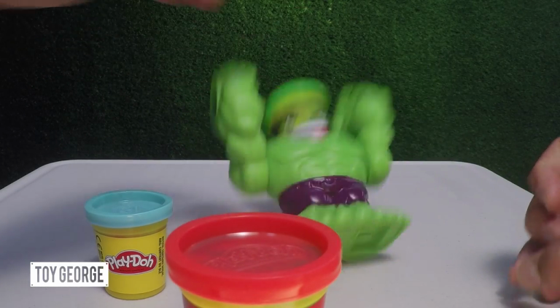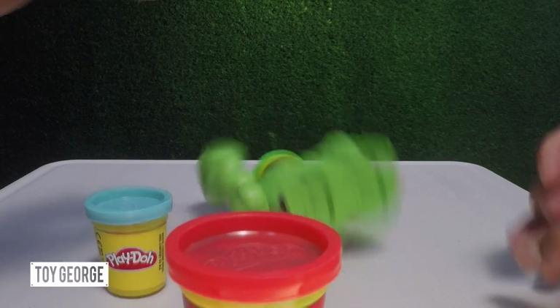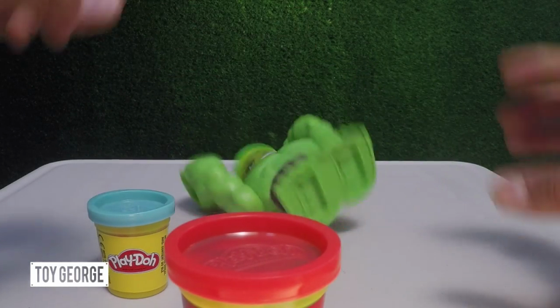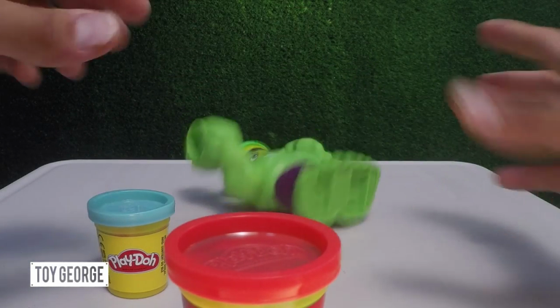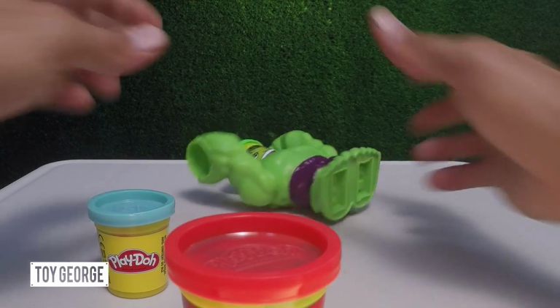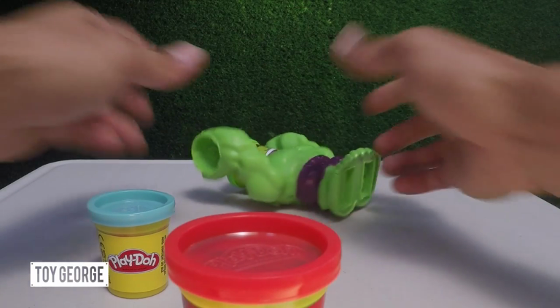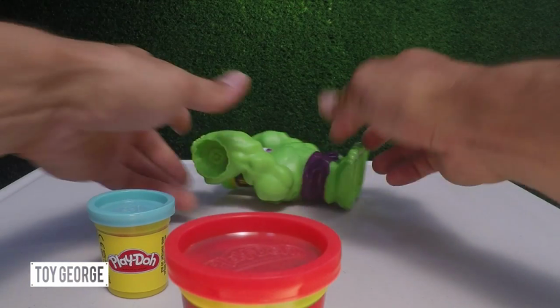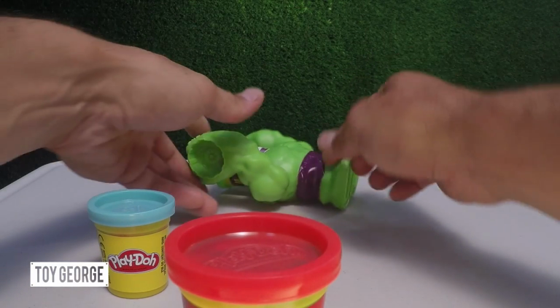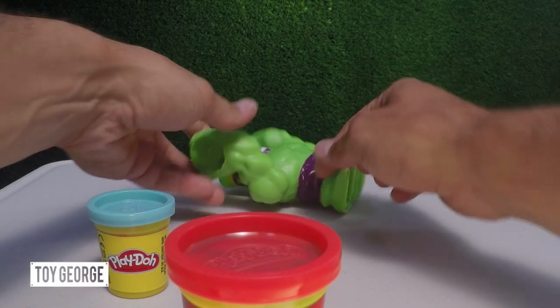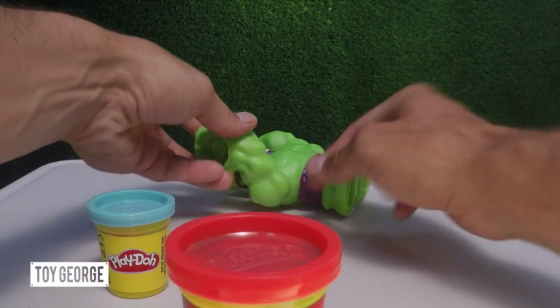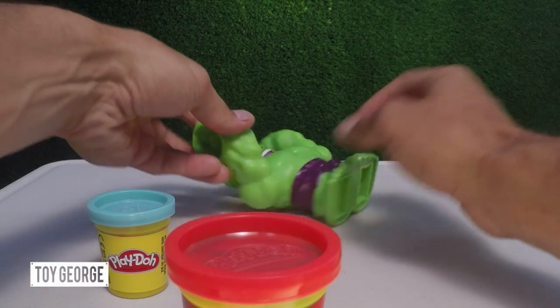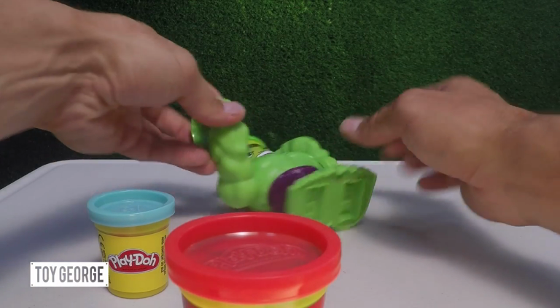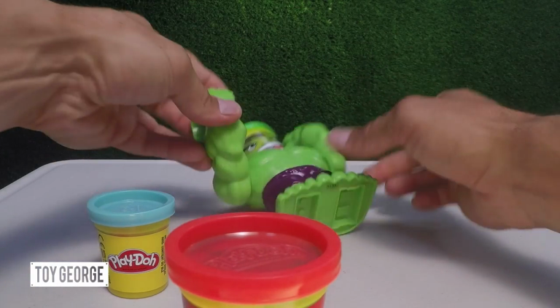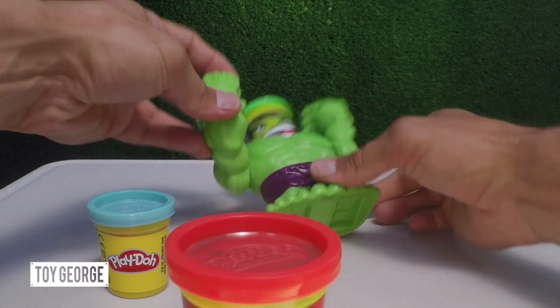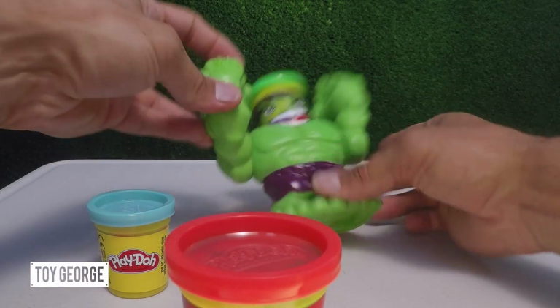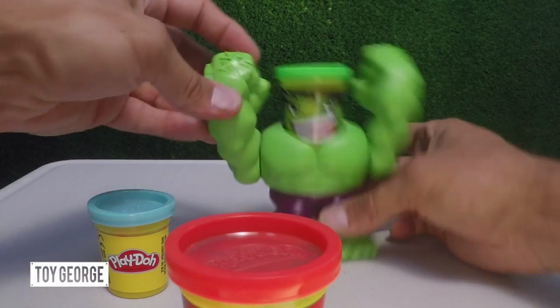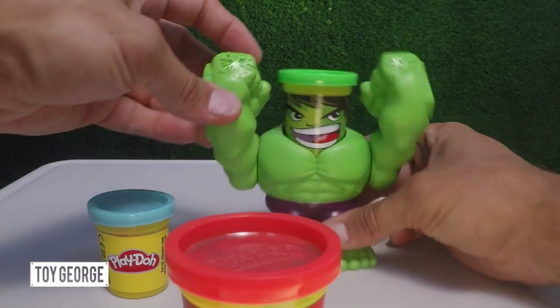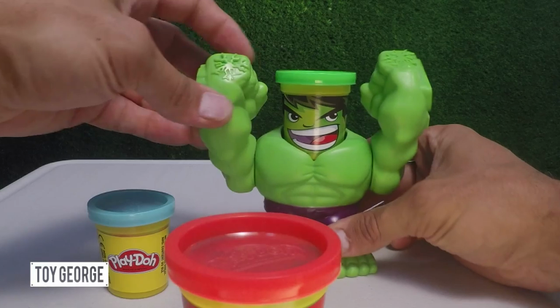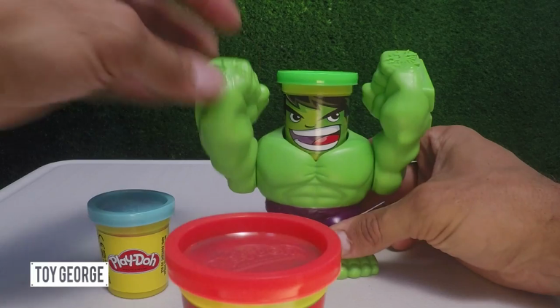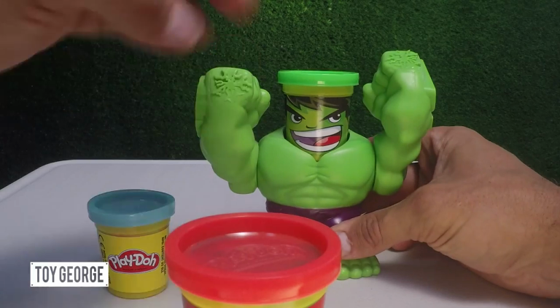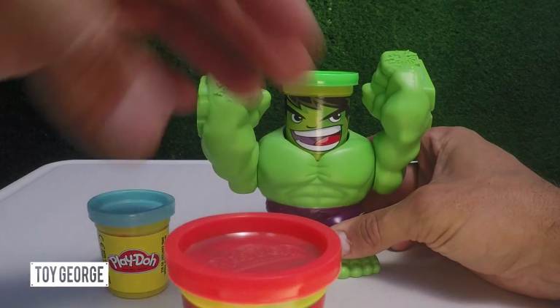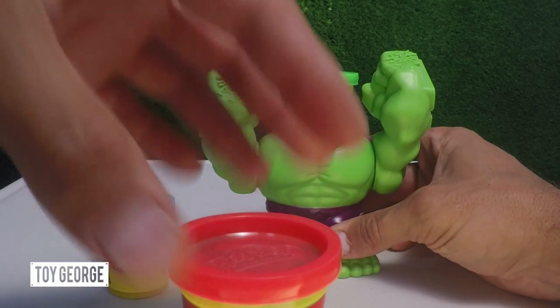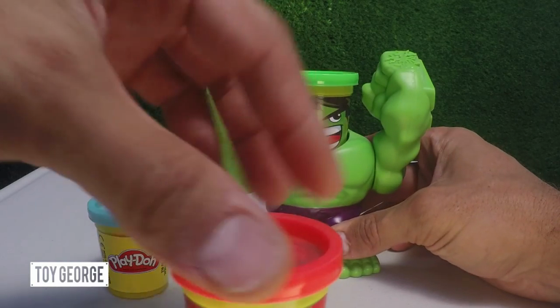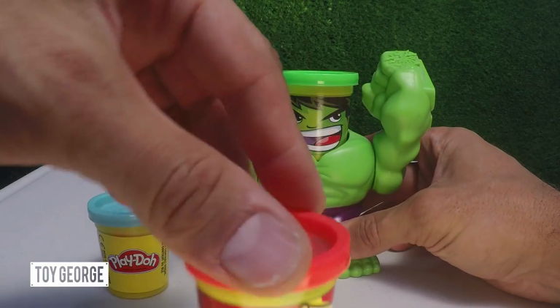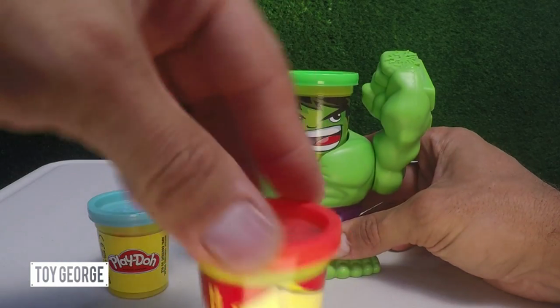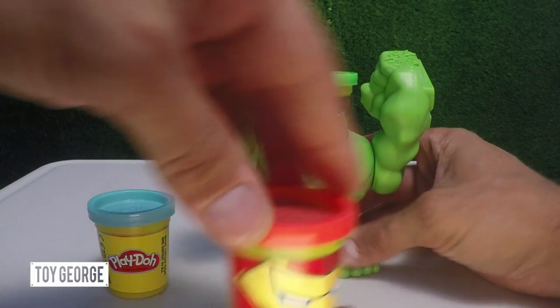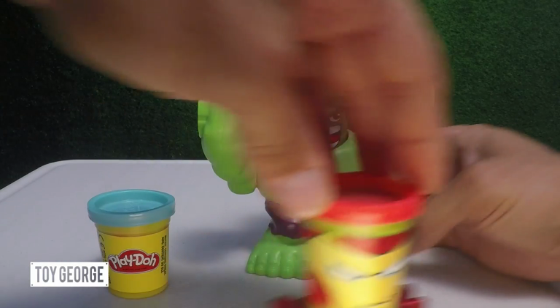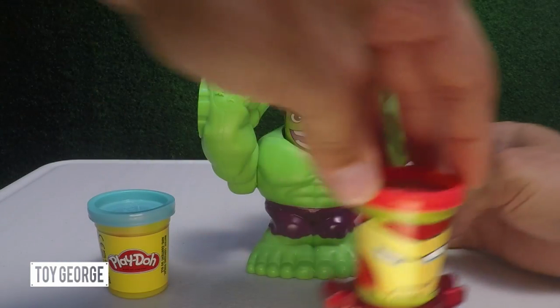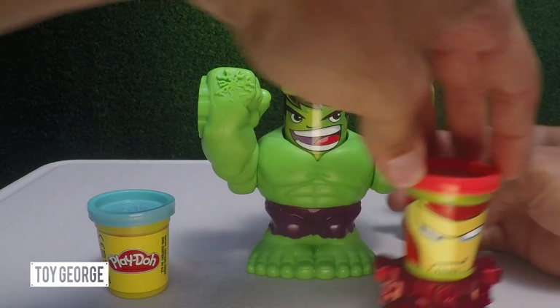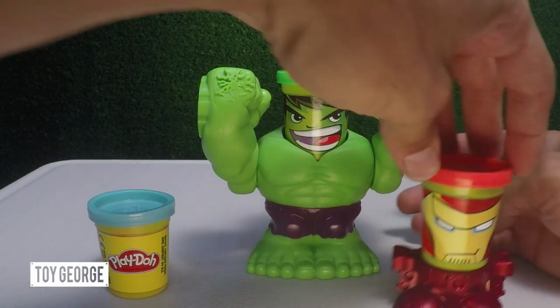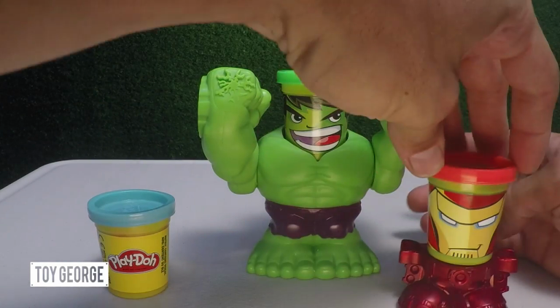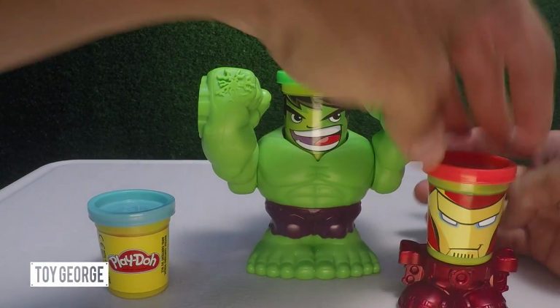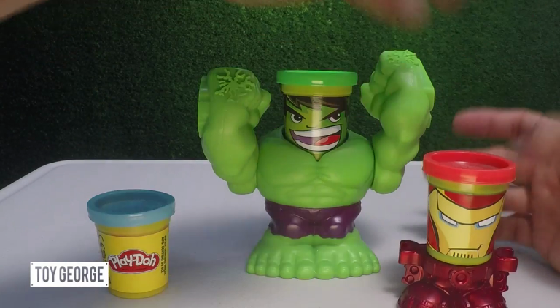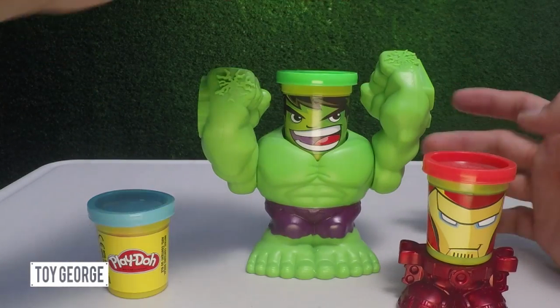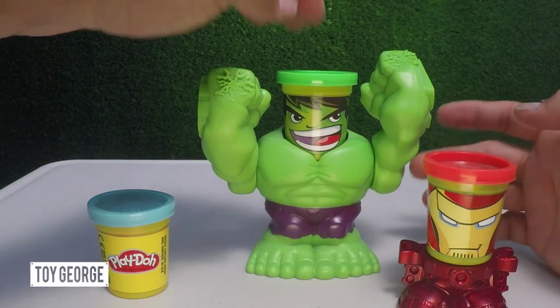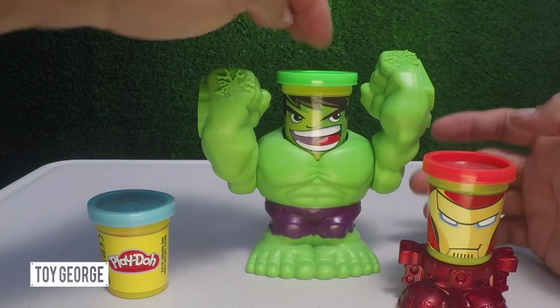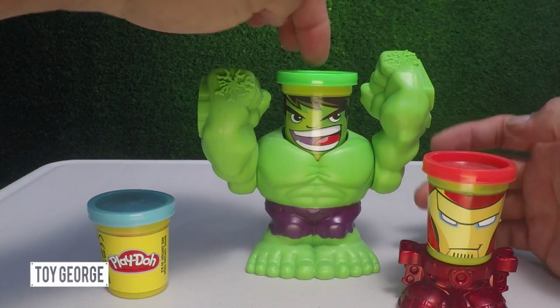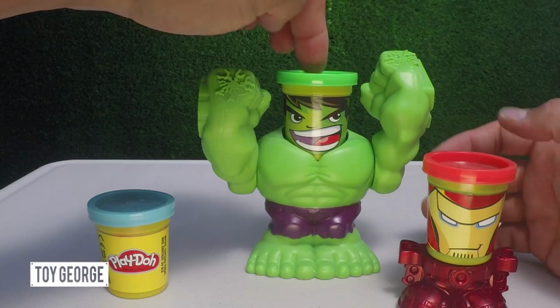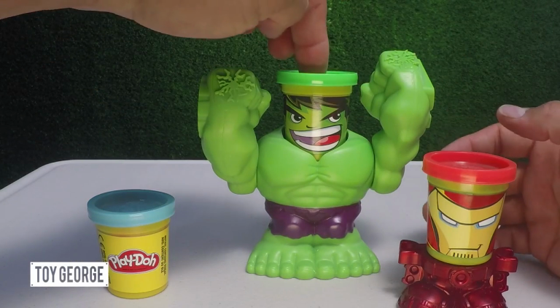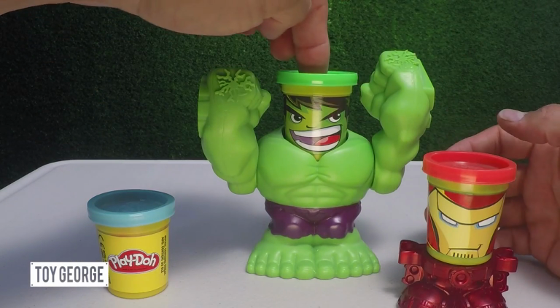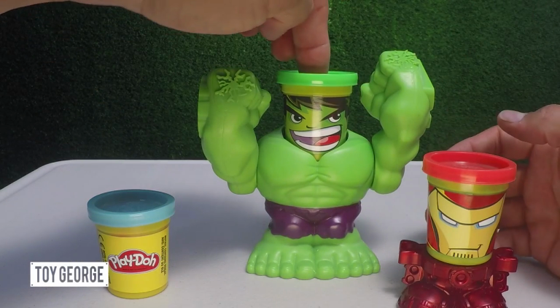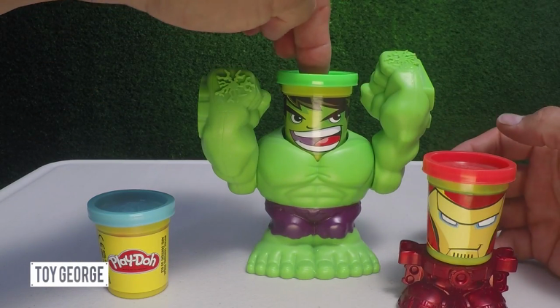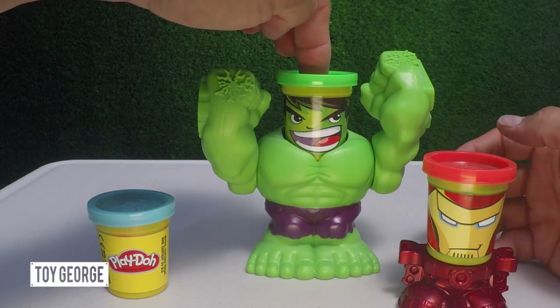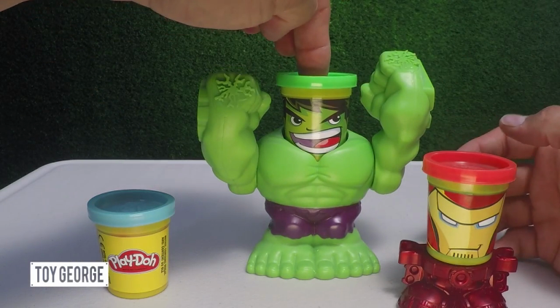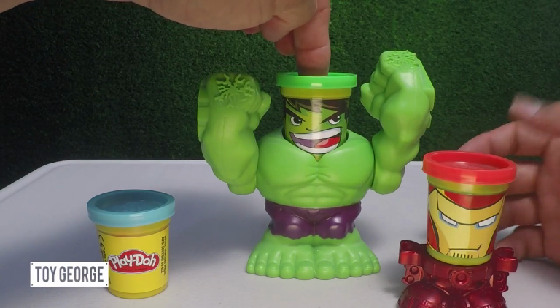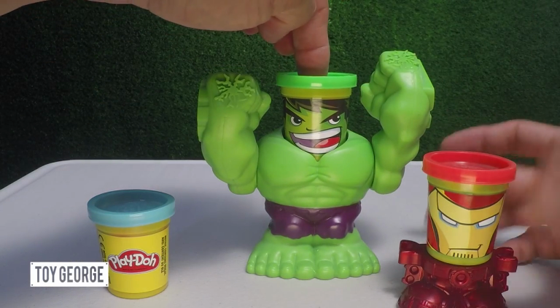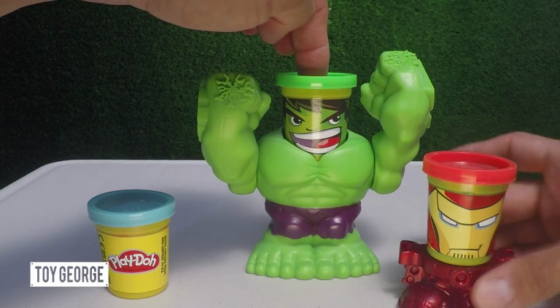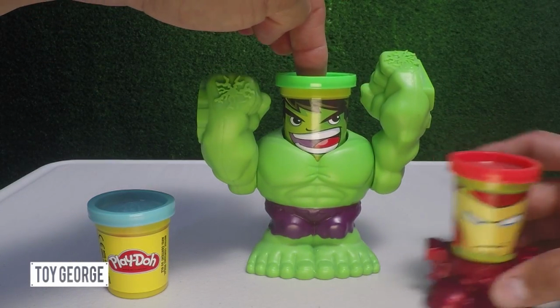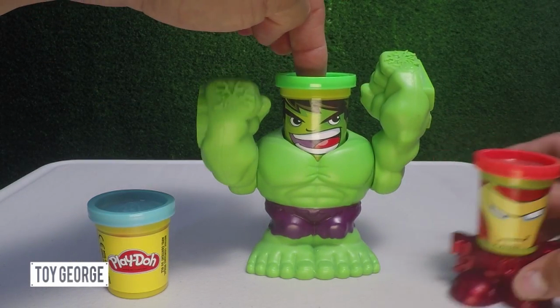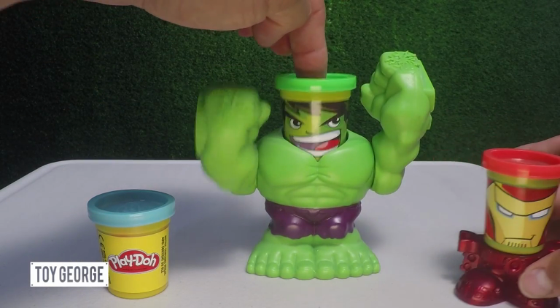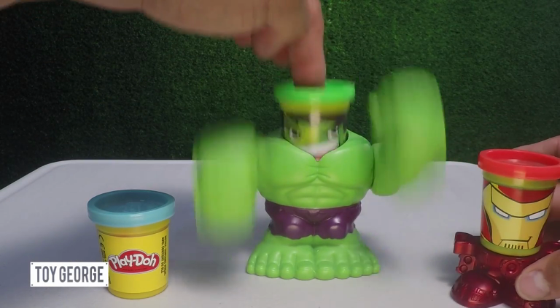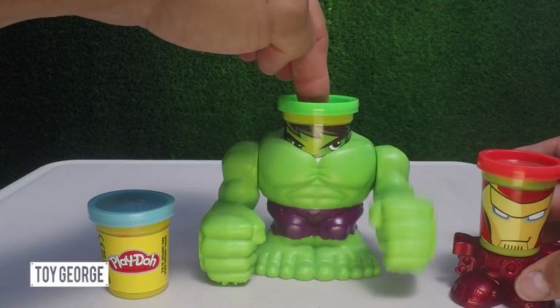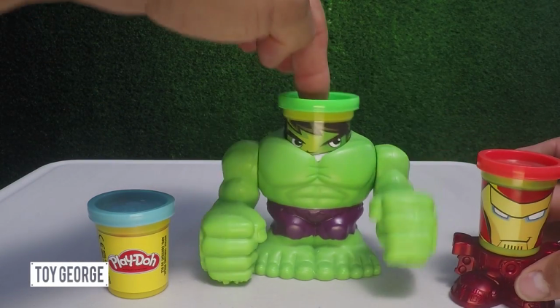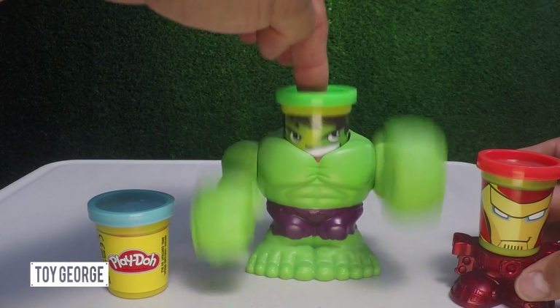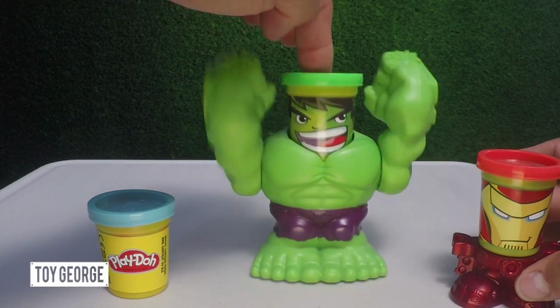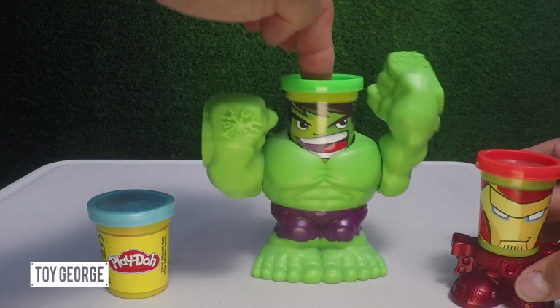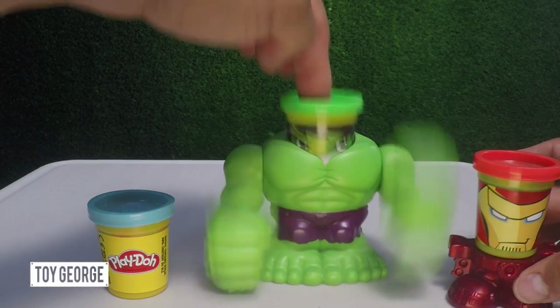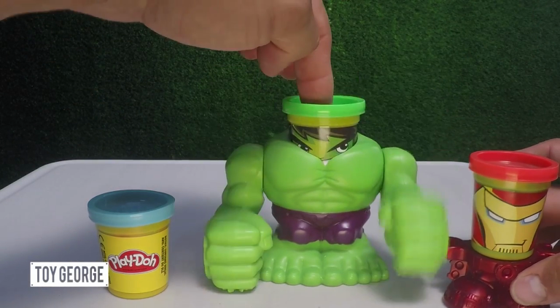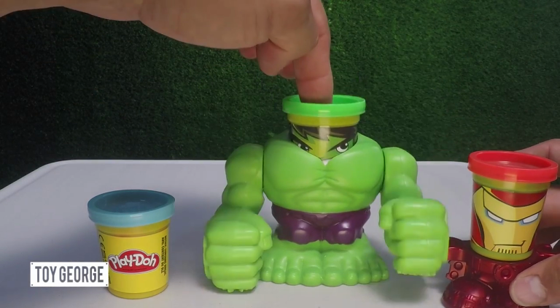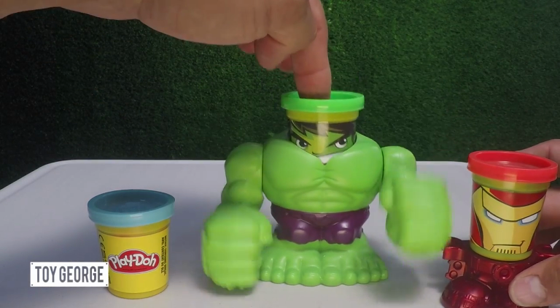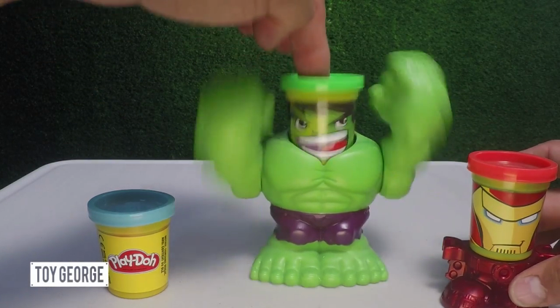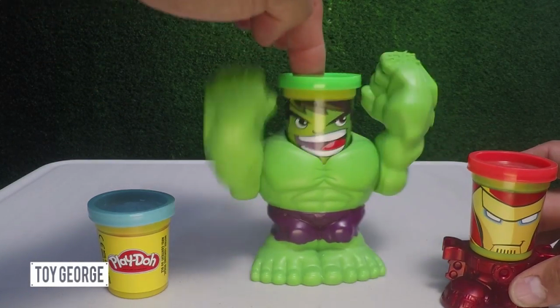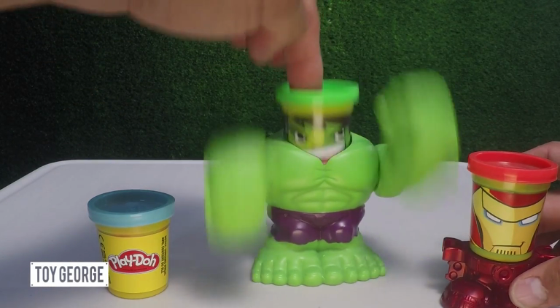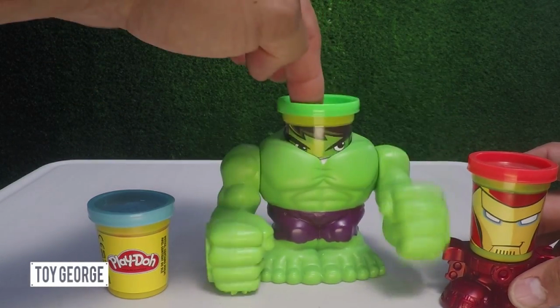He has that cool feature — you press his head and he goes ahead and smashes down.